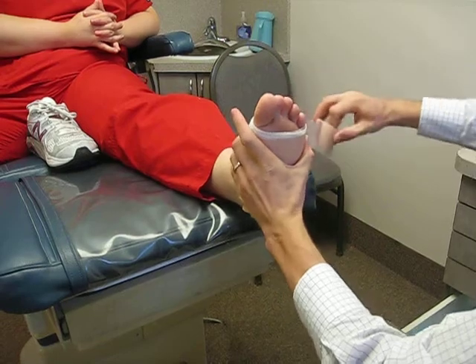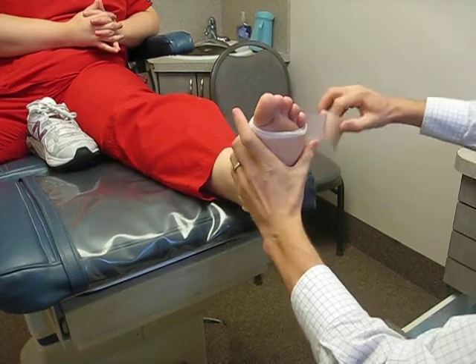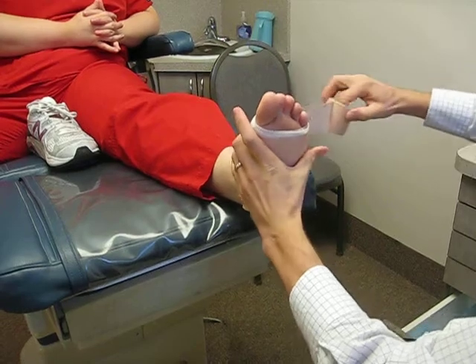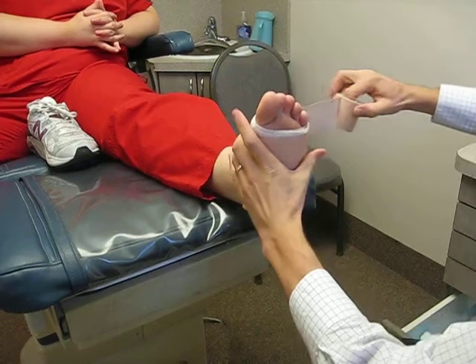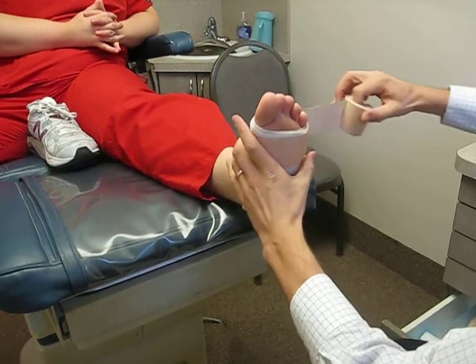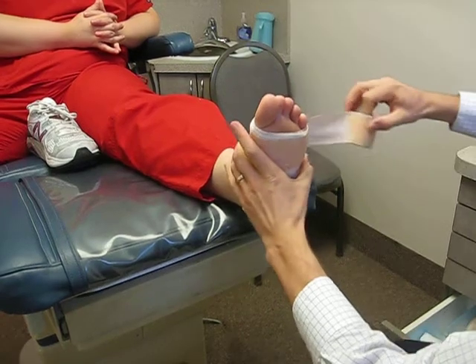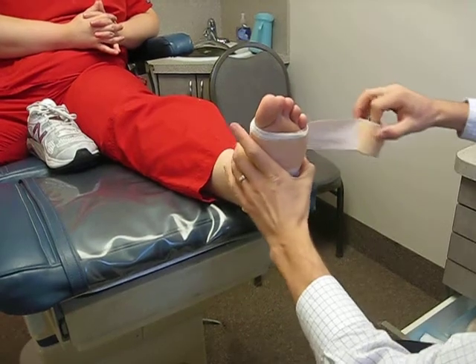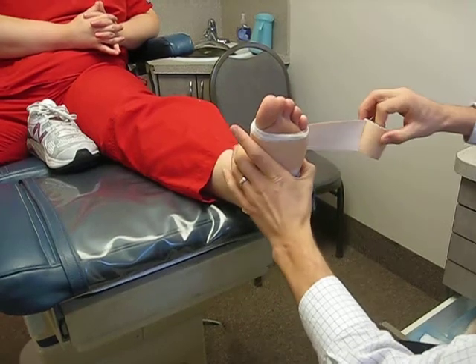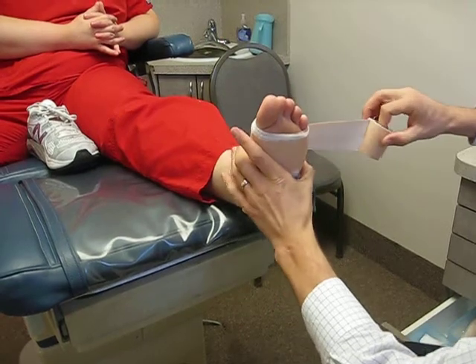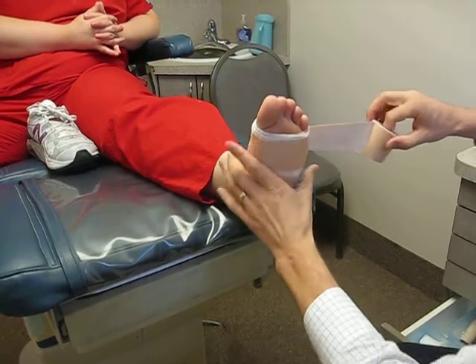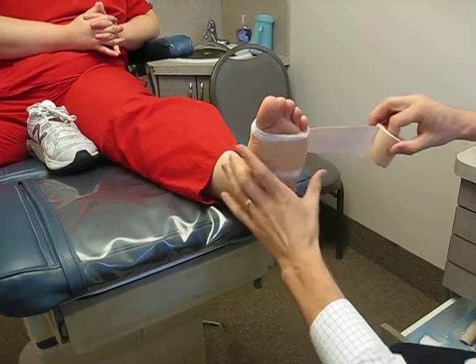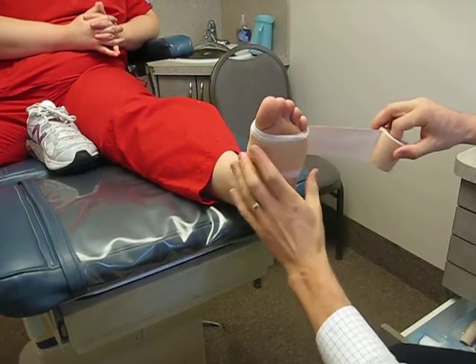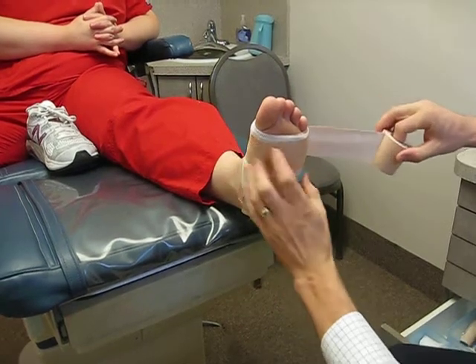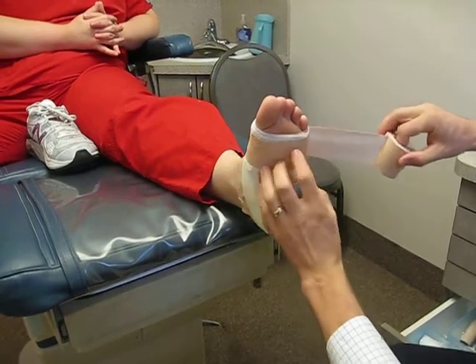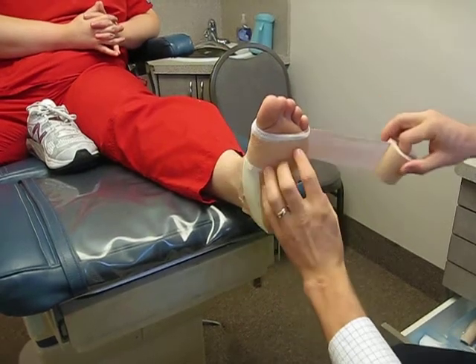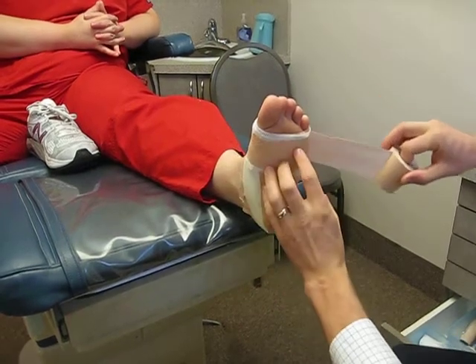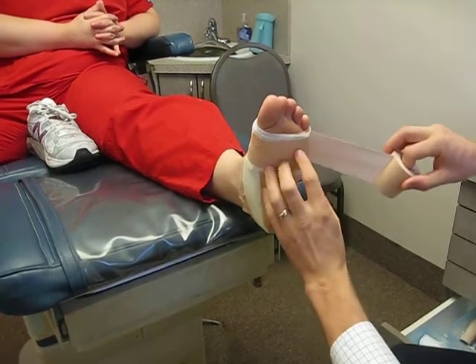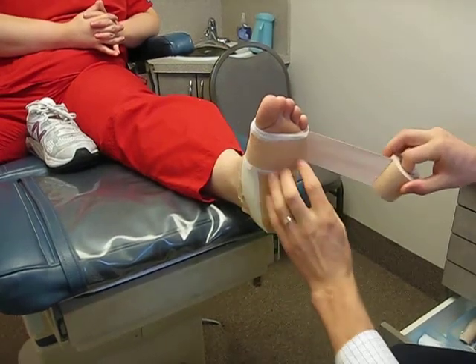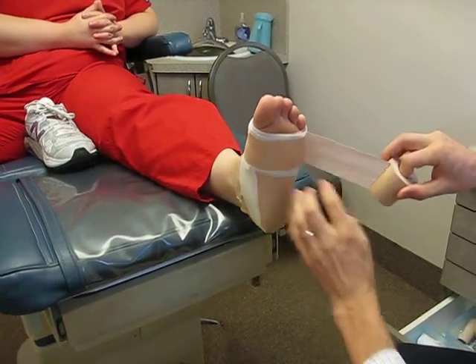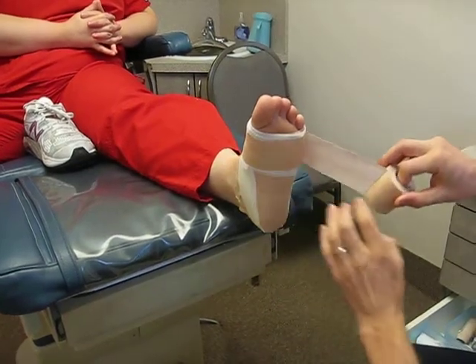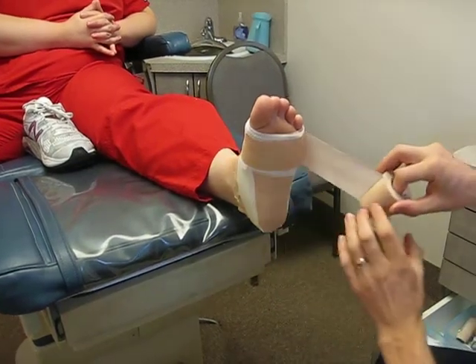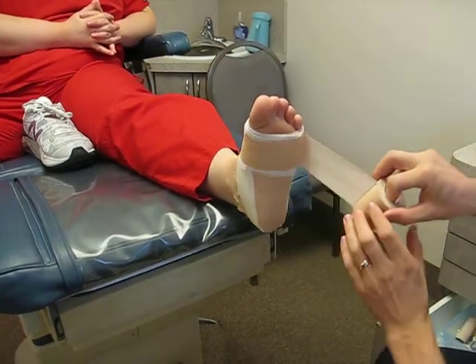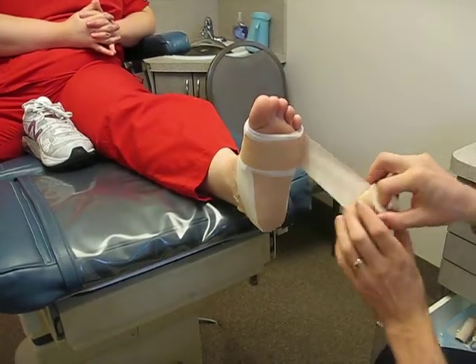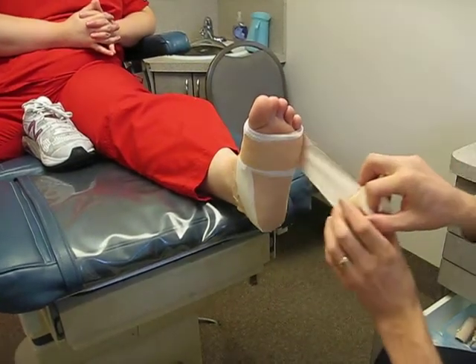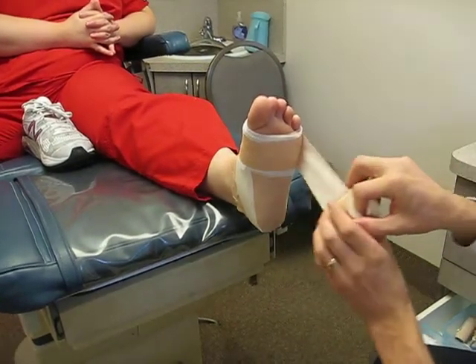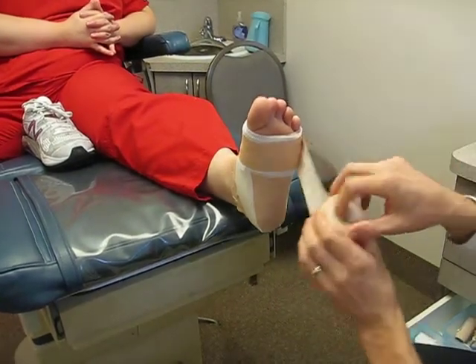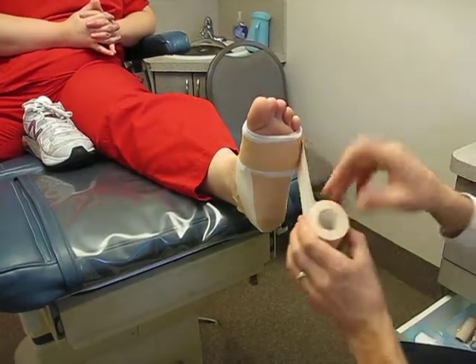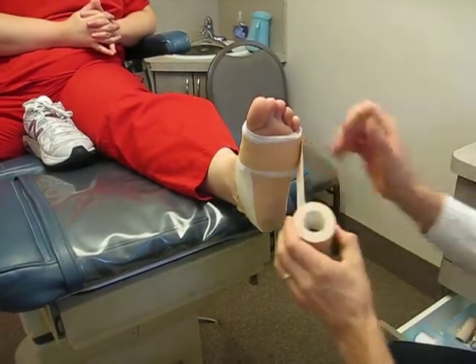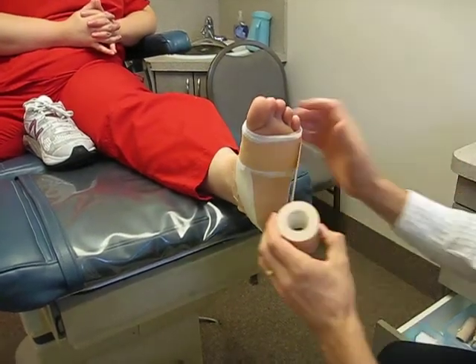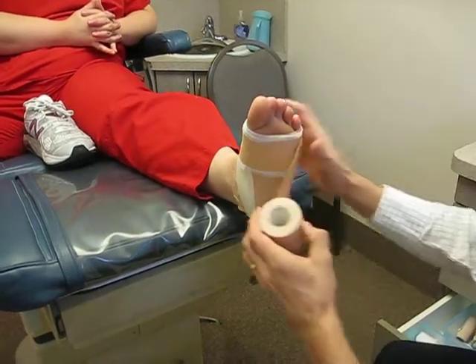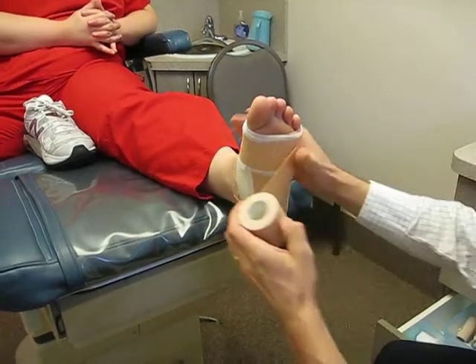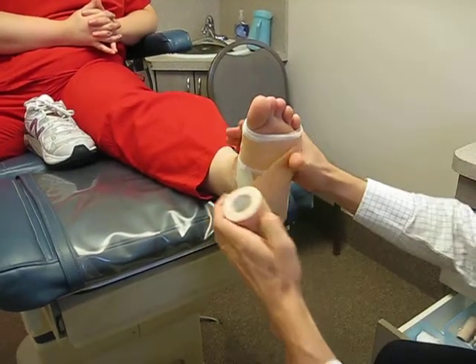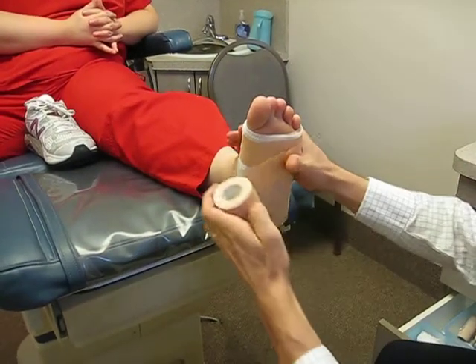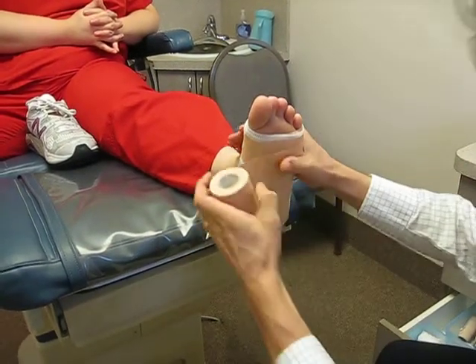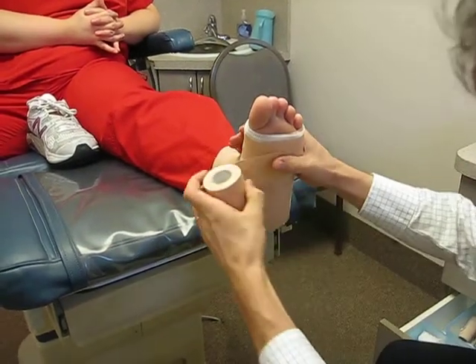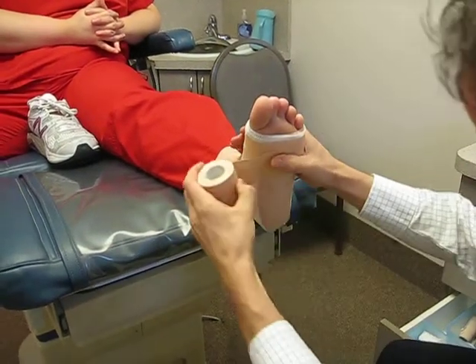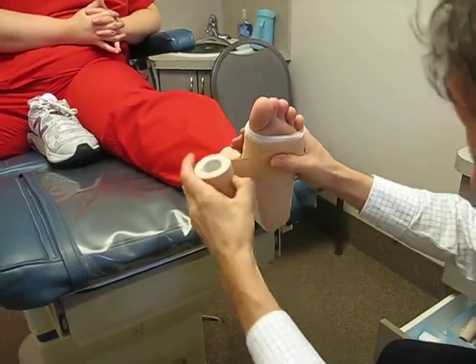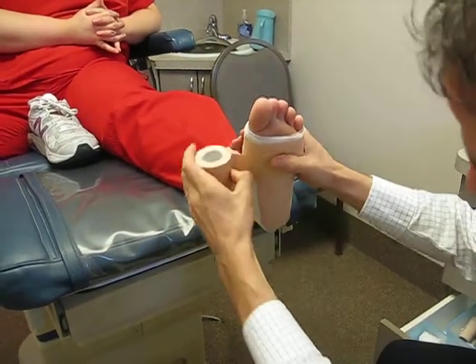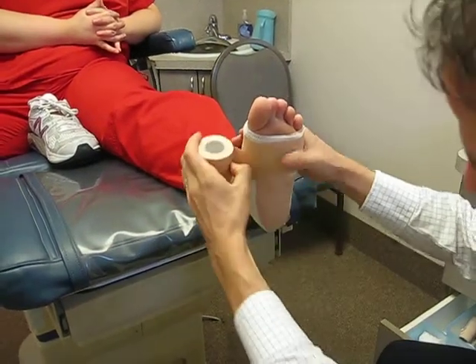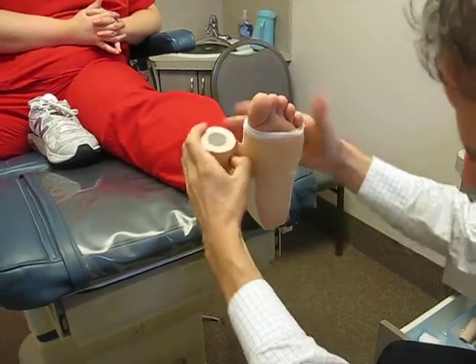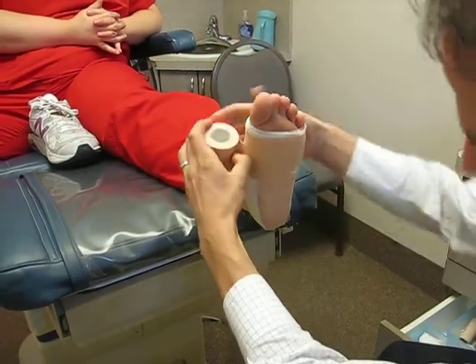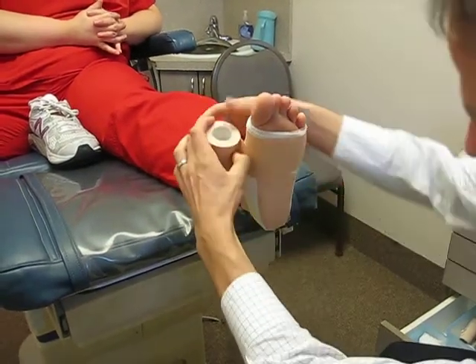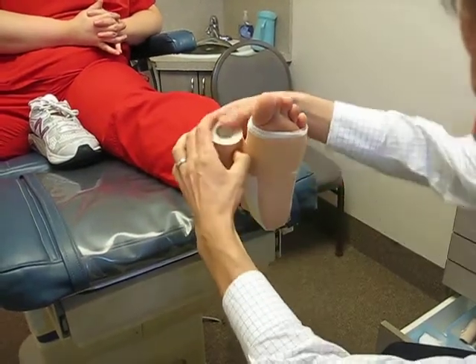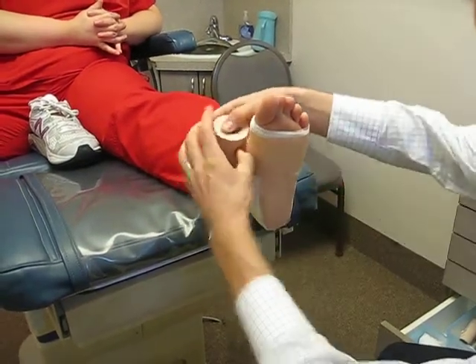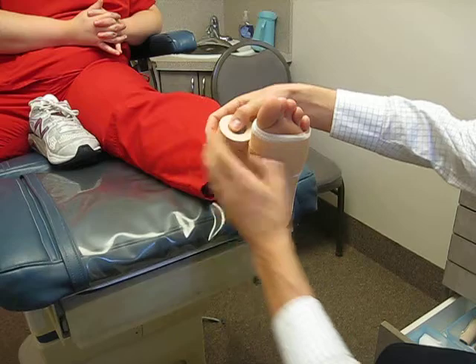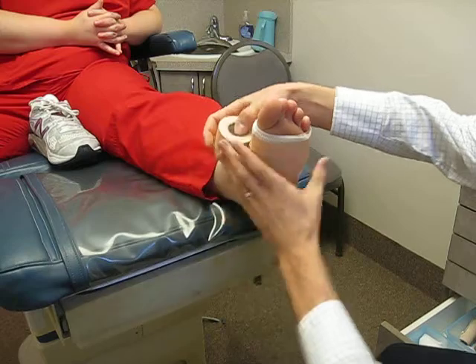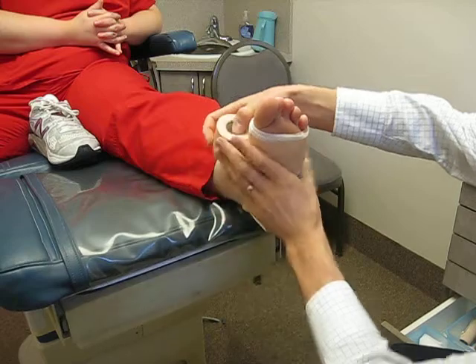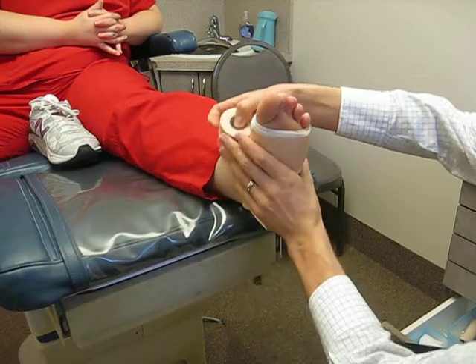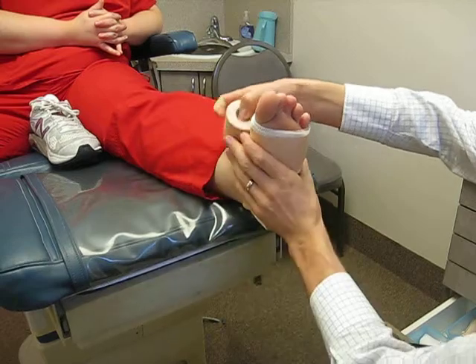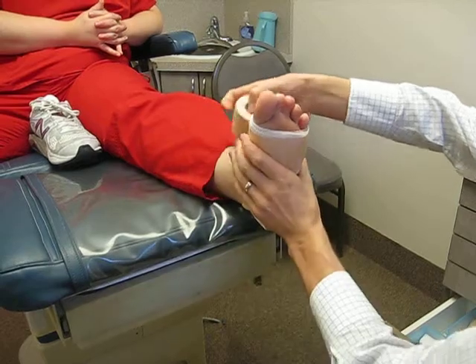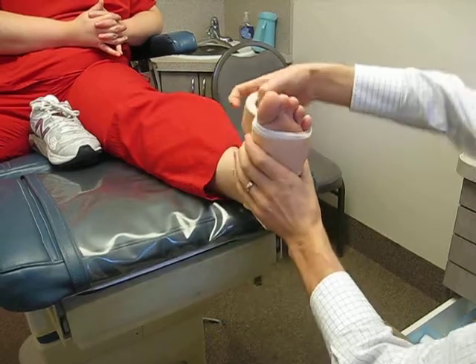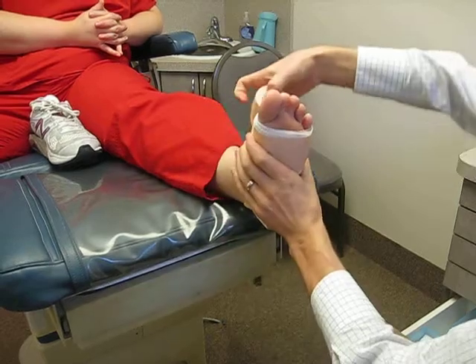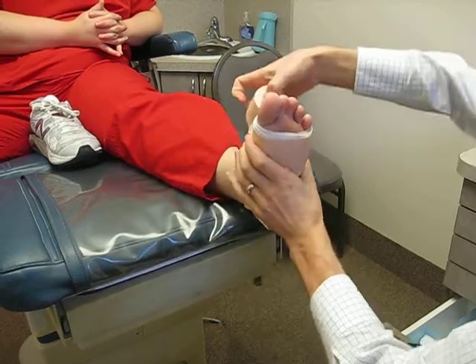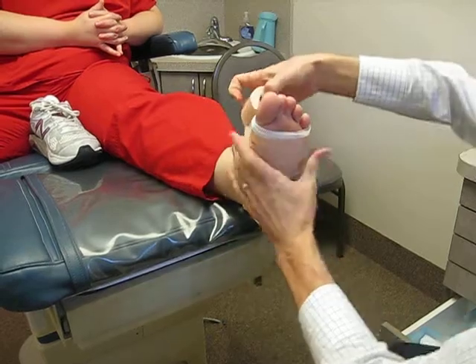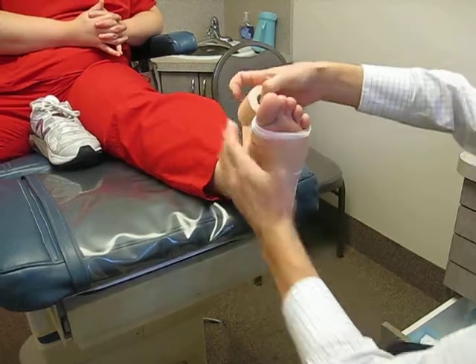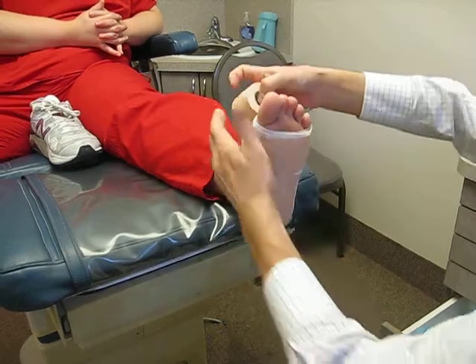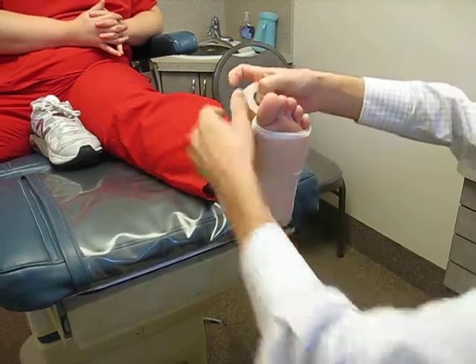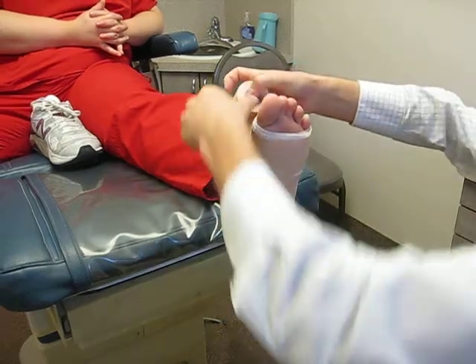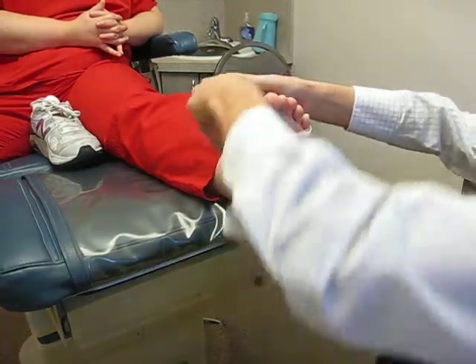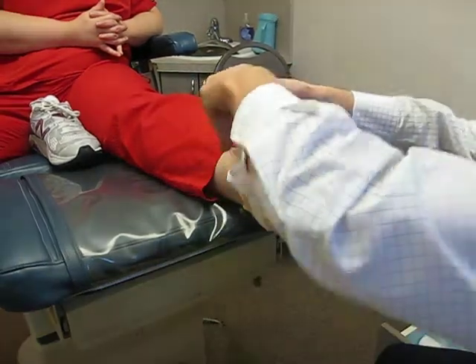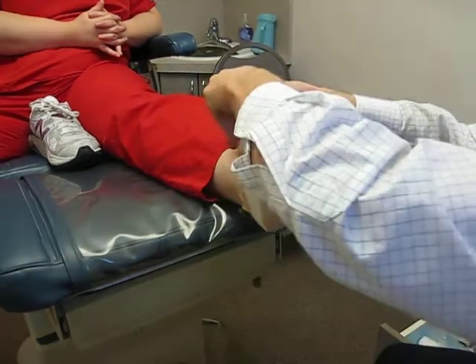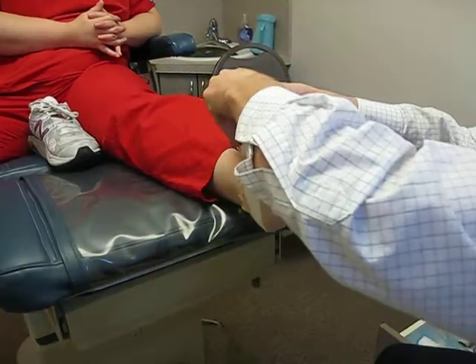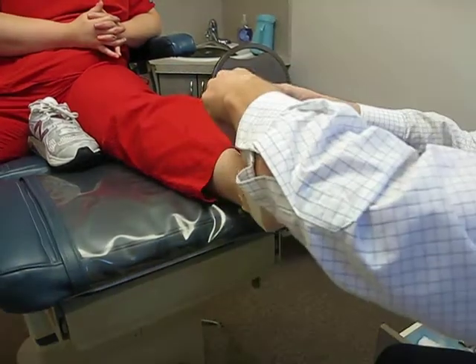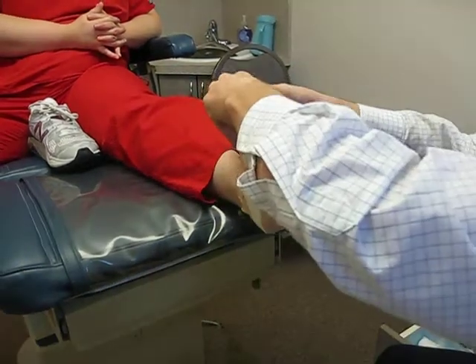You have to be careful with this one not to do it too tight. You can create an effectual tourniquet if you're not careful.